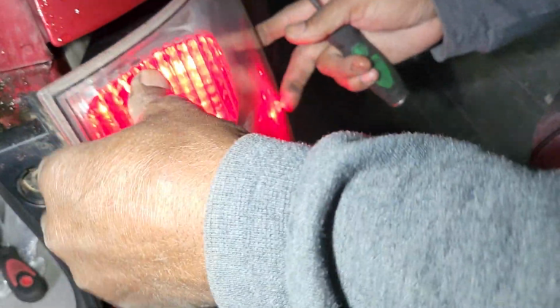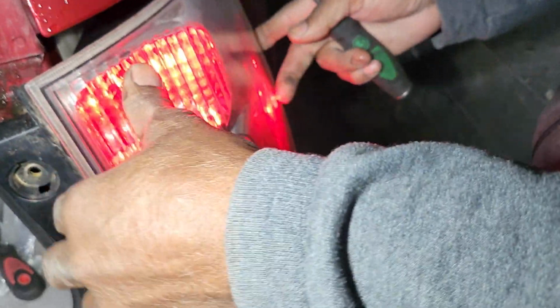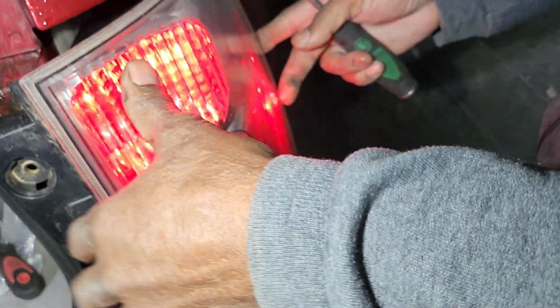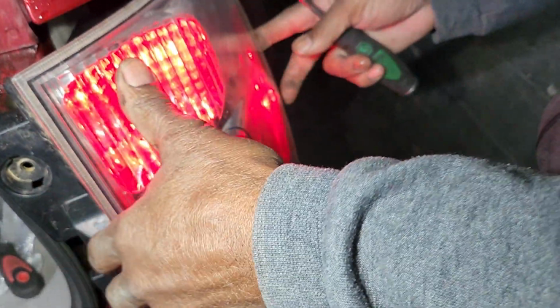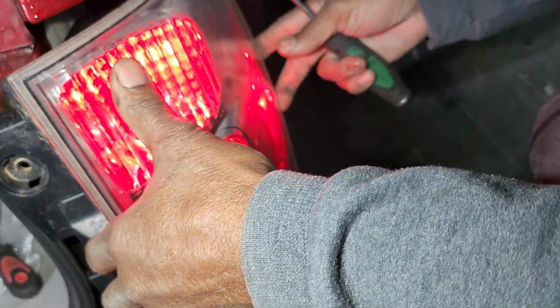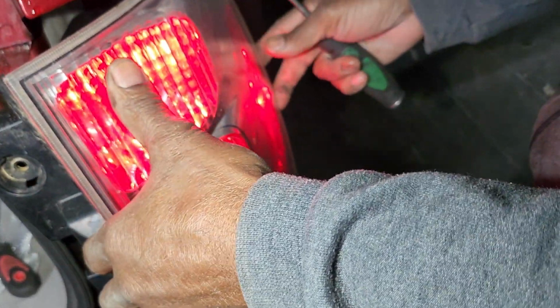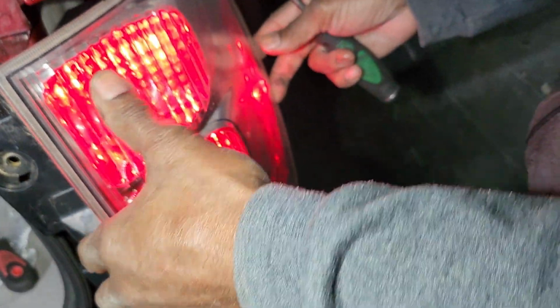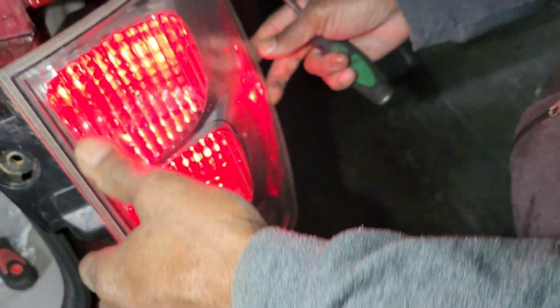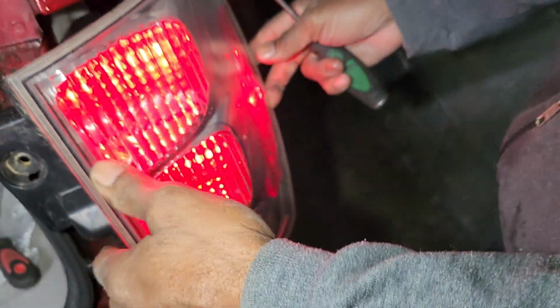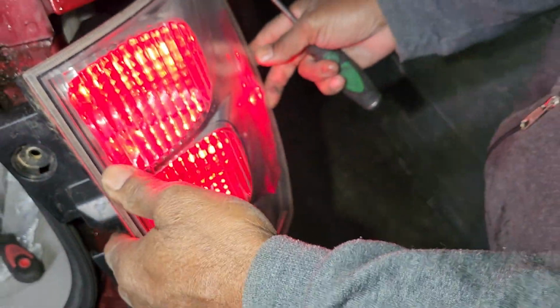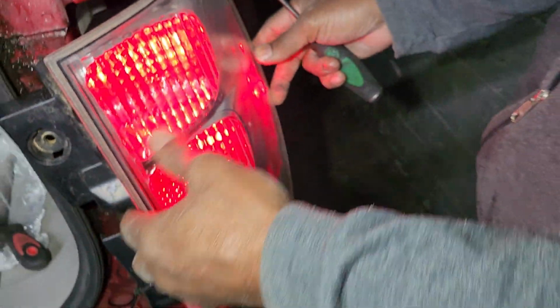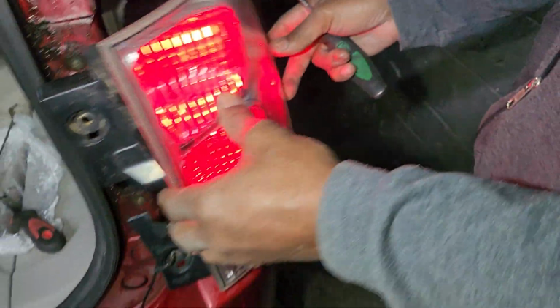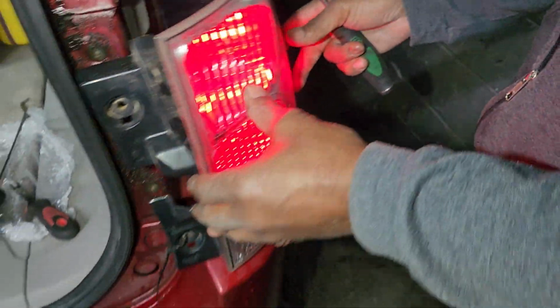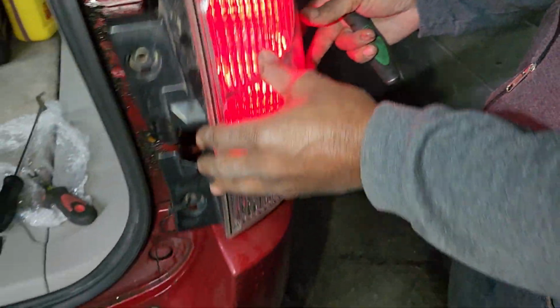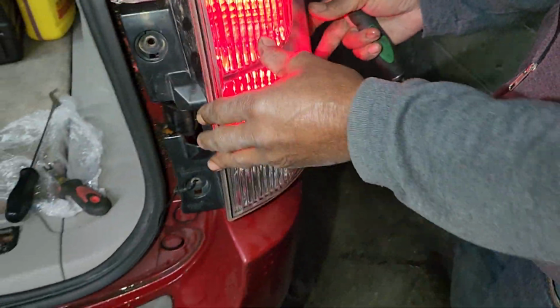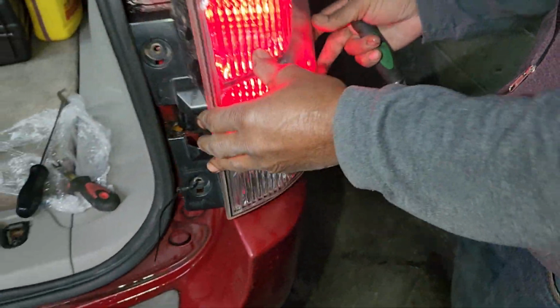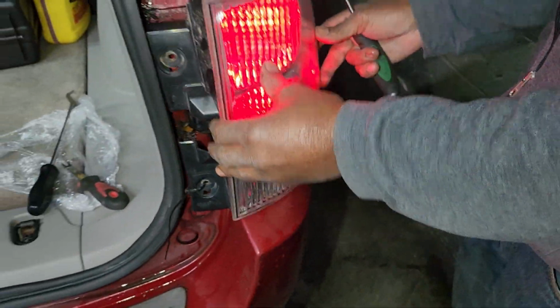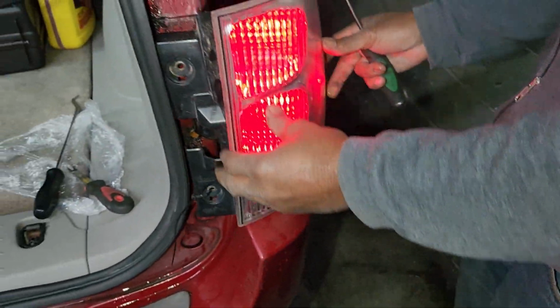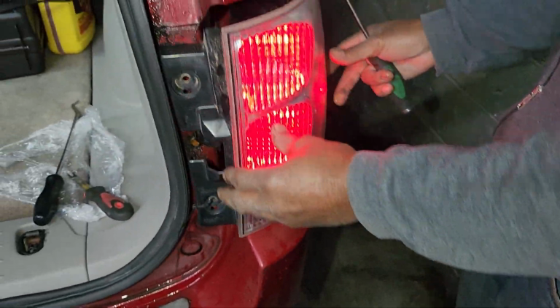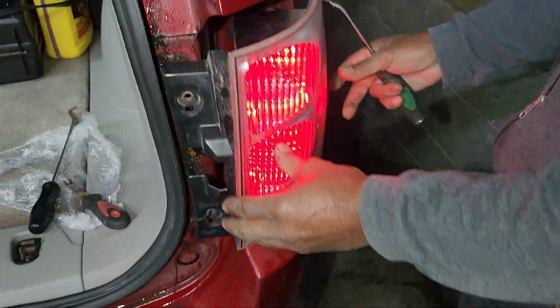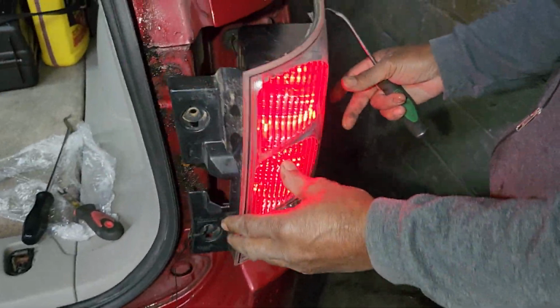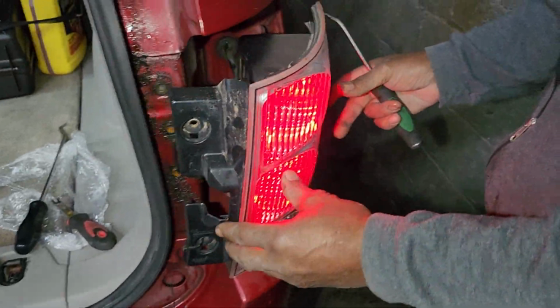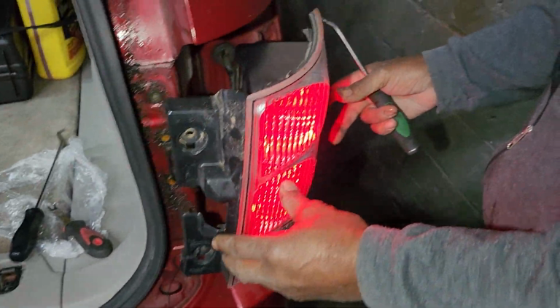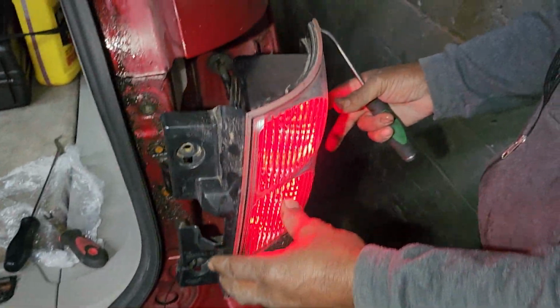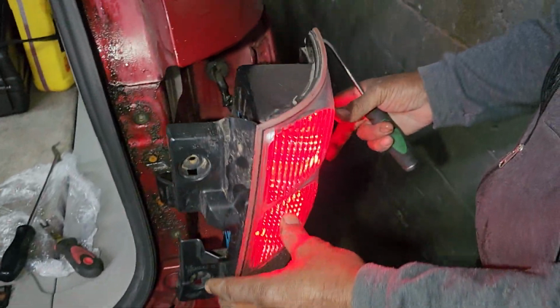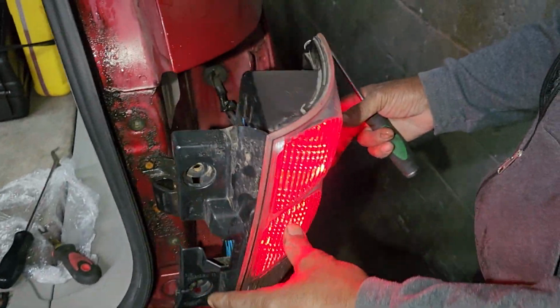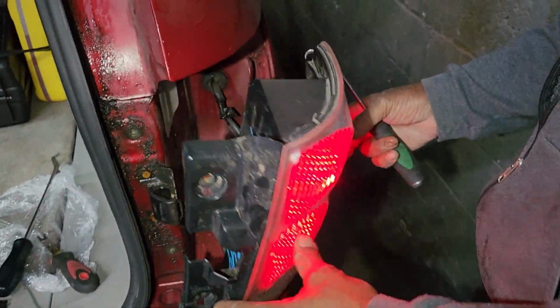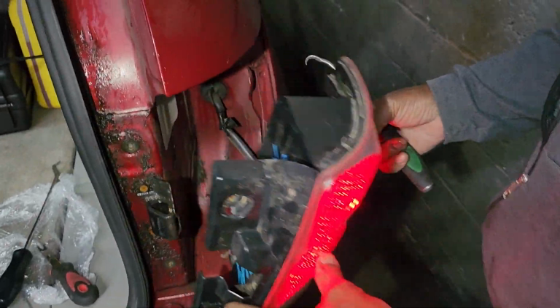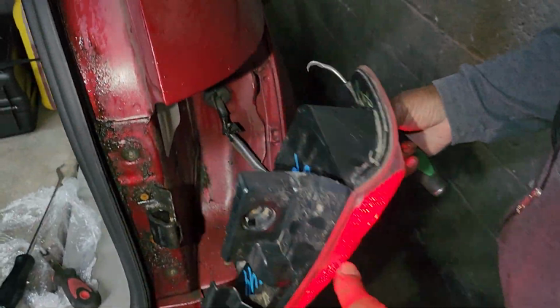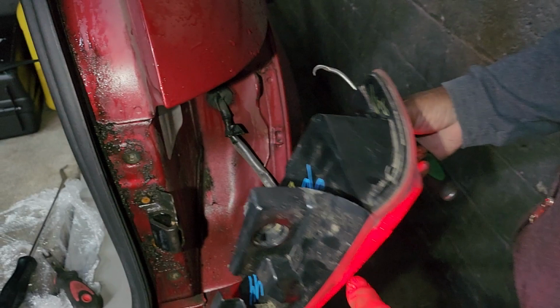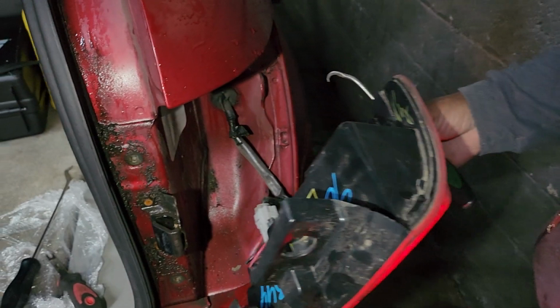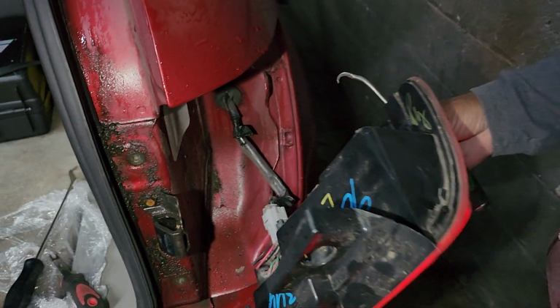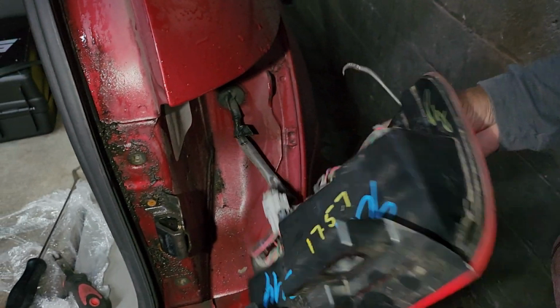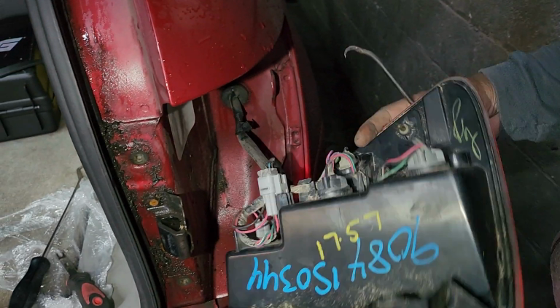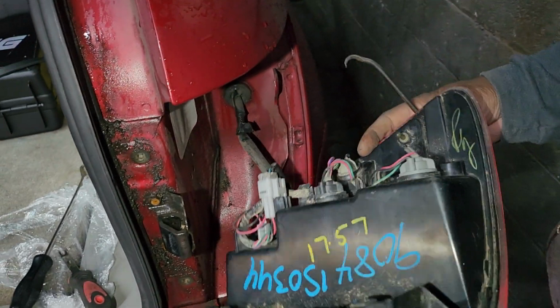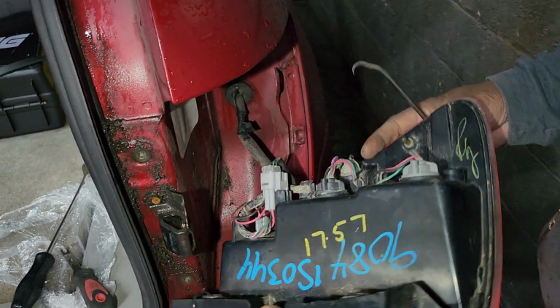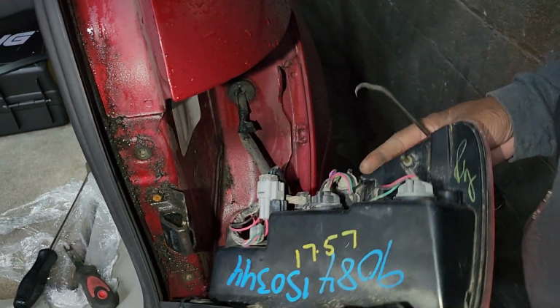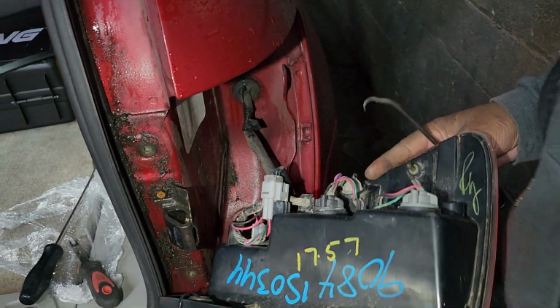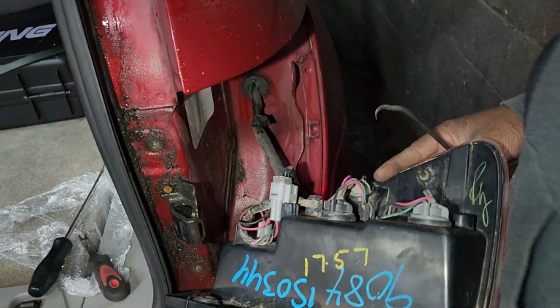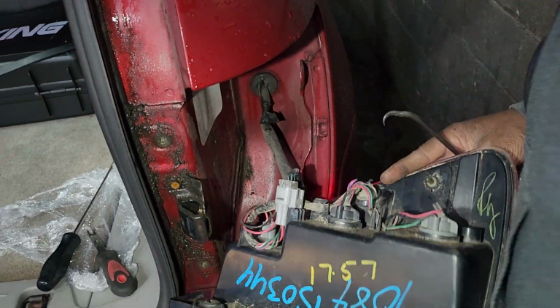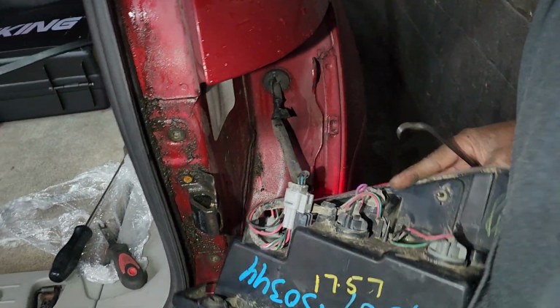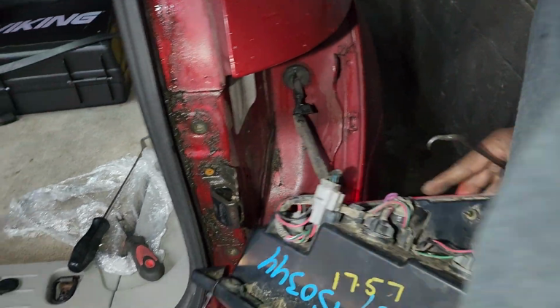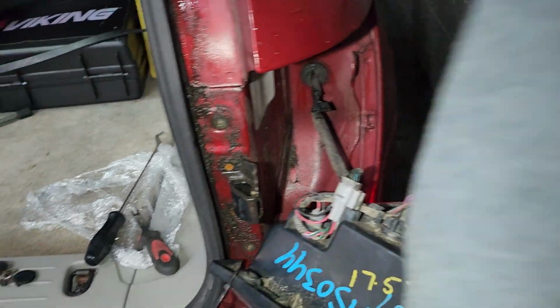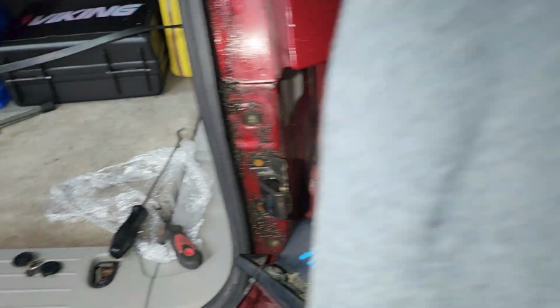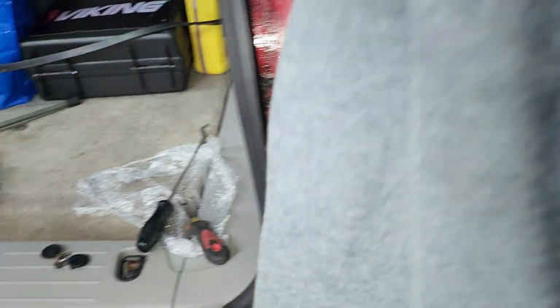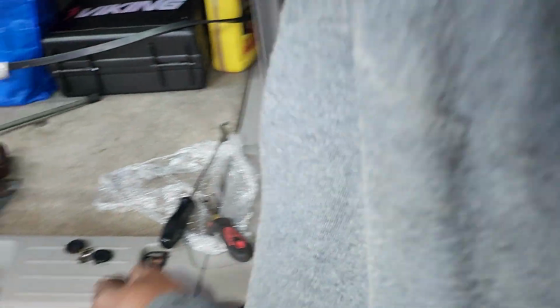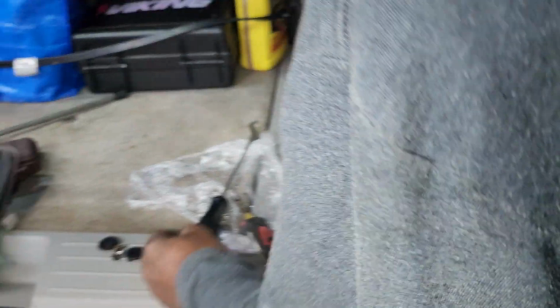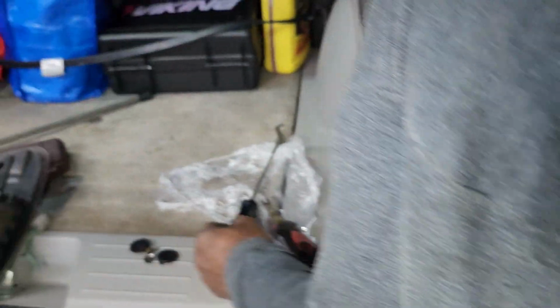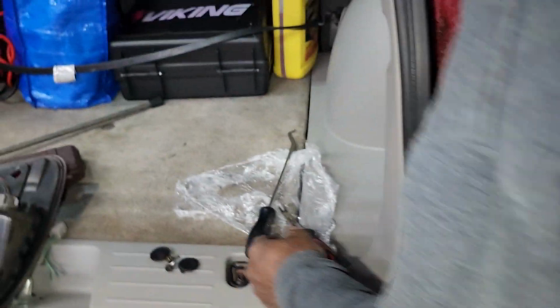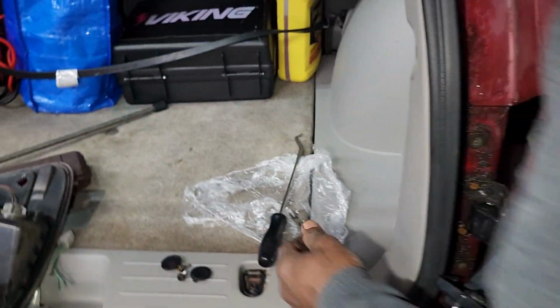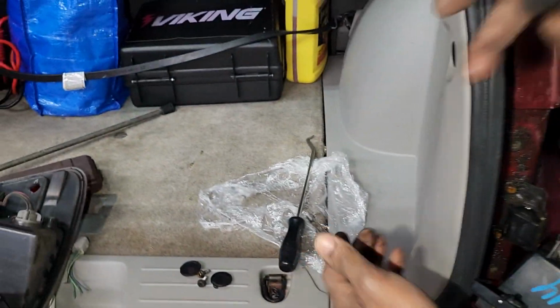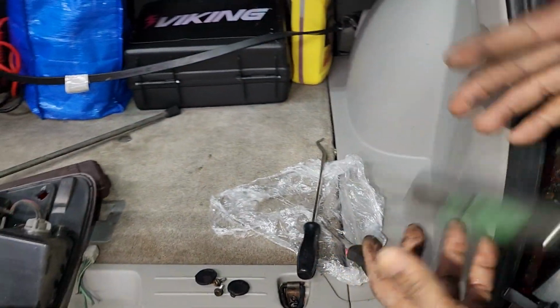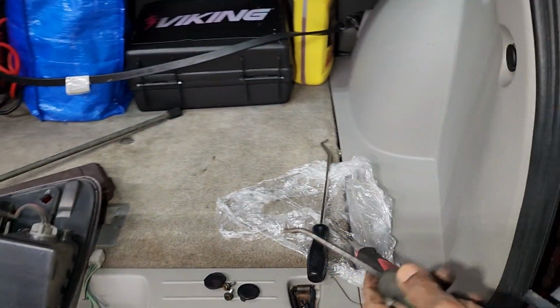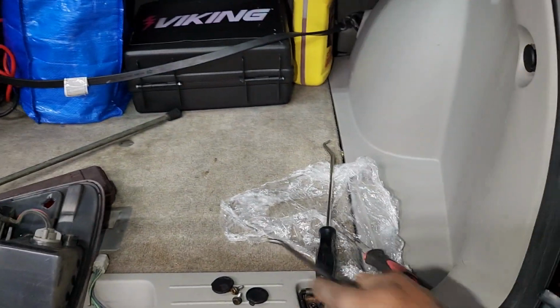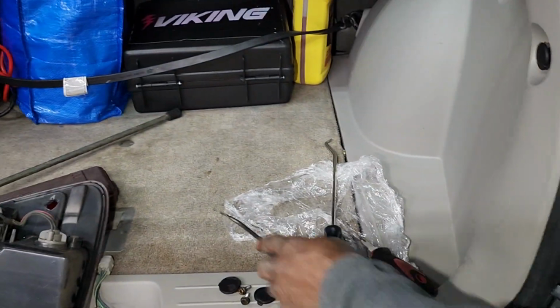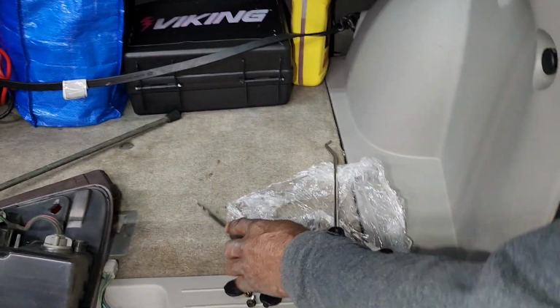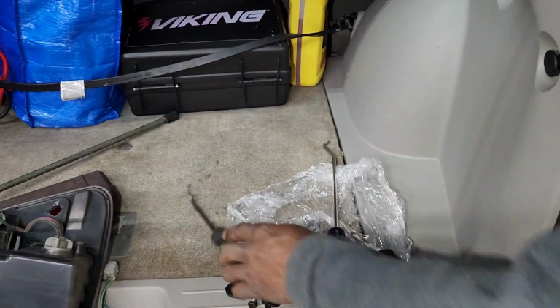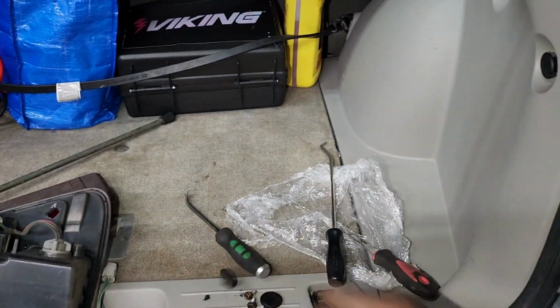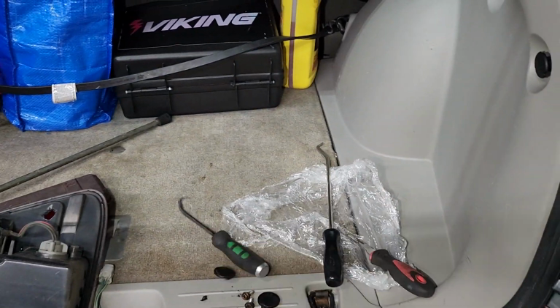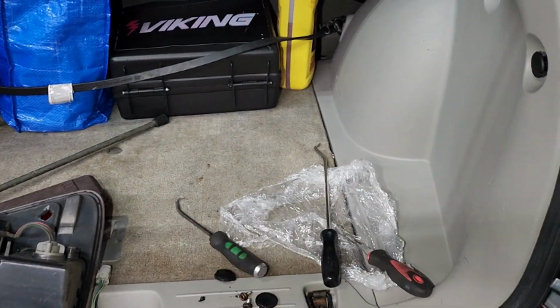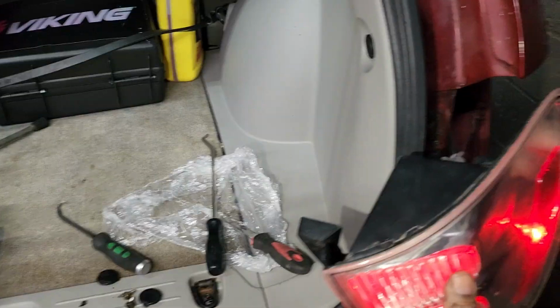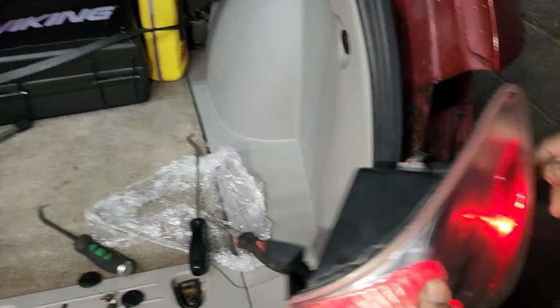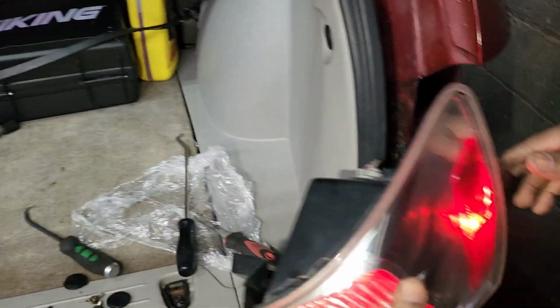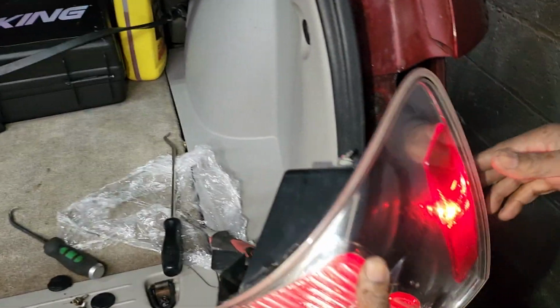Wow, that's a brake, right? Yeah. Nice. 4-way flashers. 4-way flashers. Flash also.